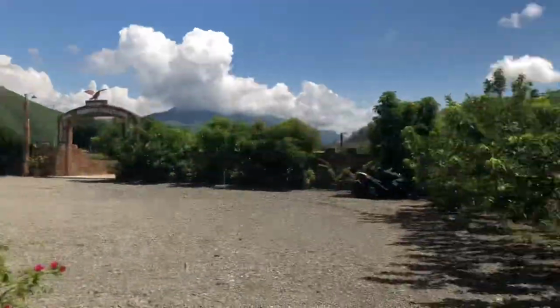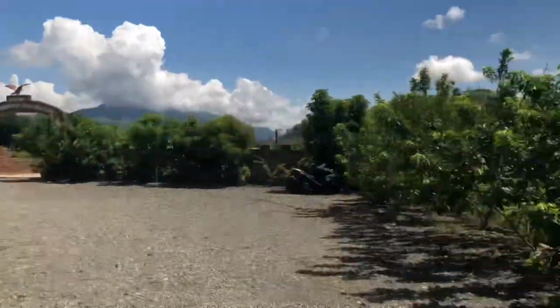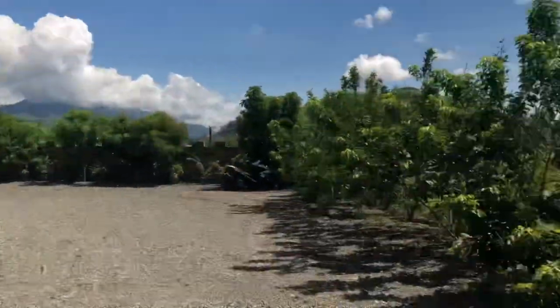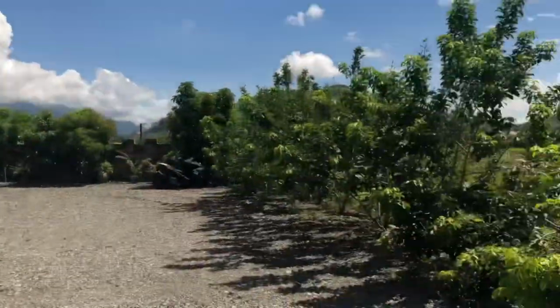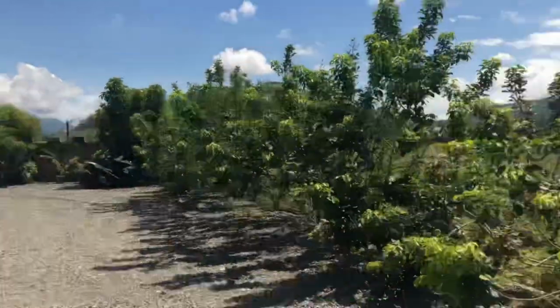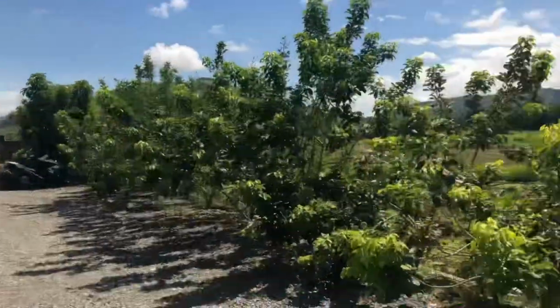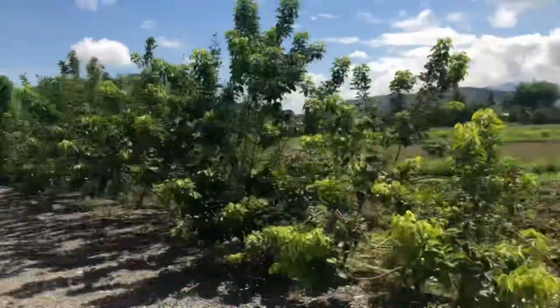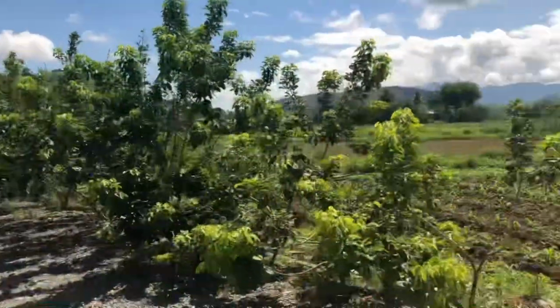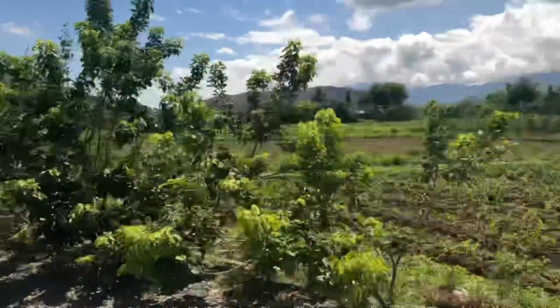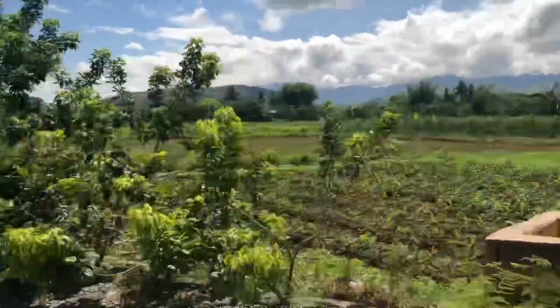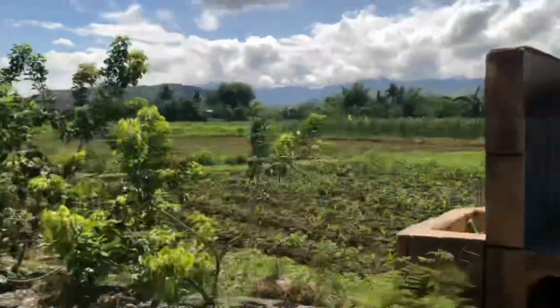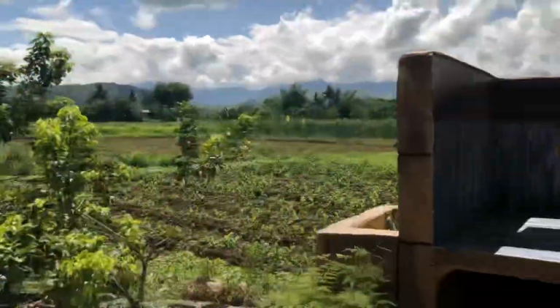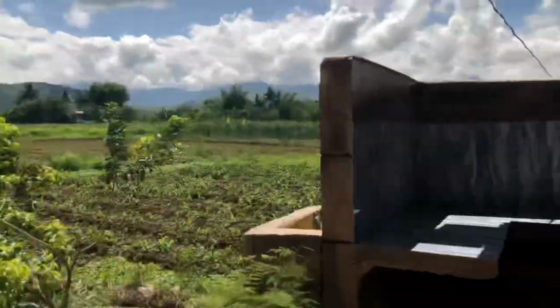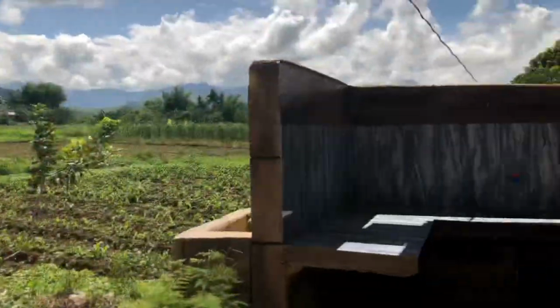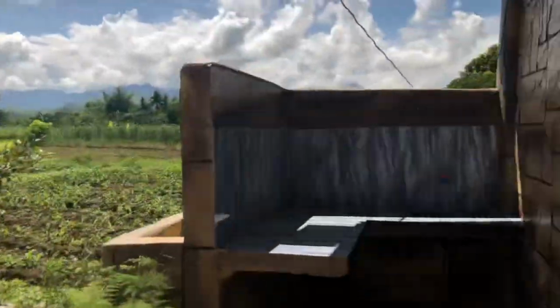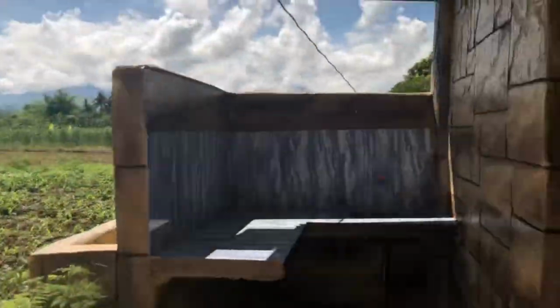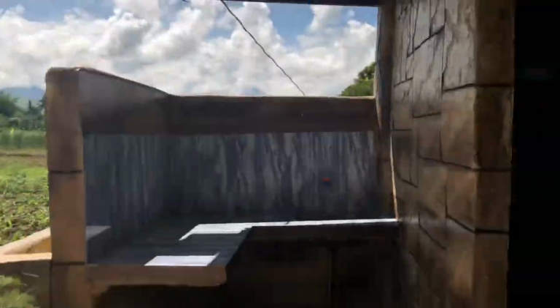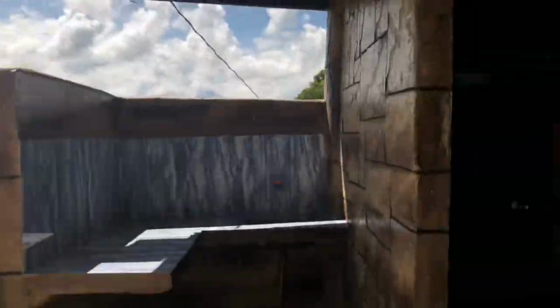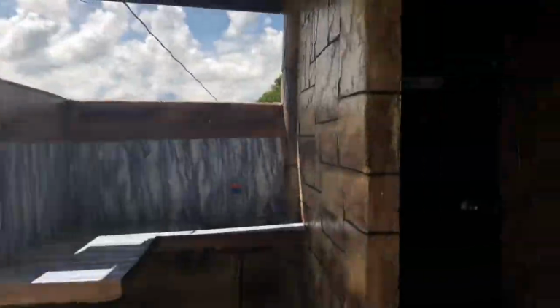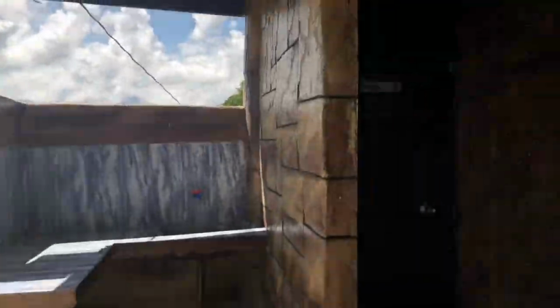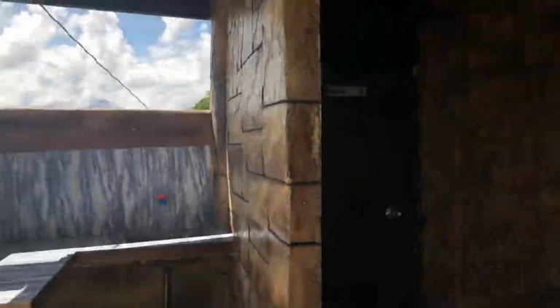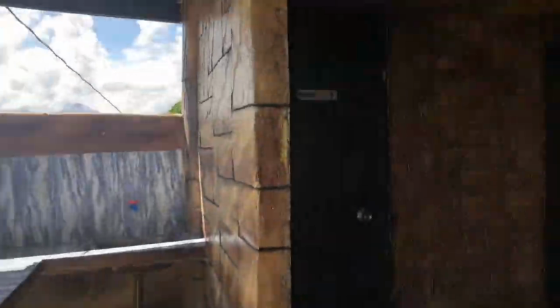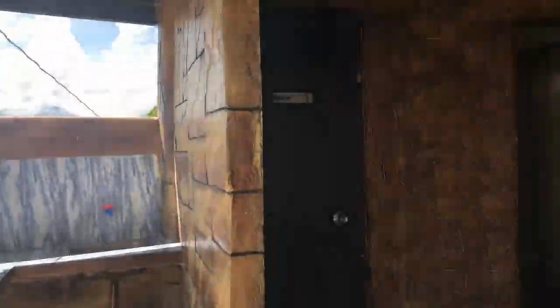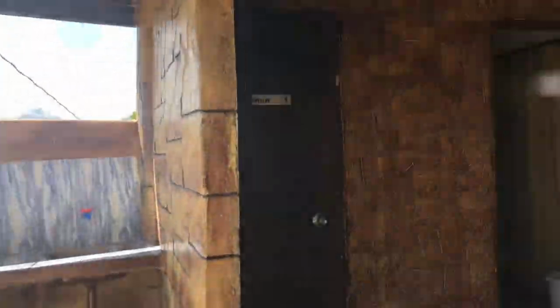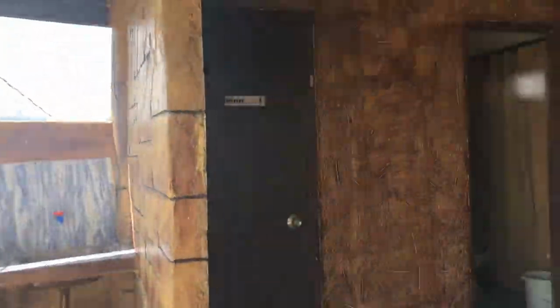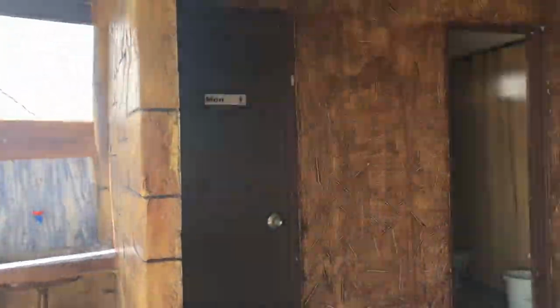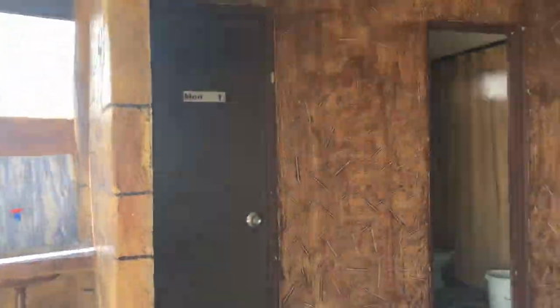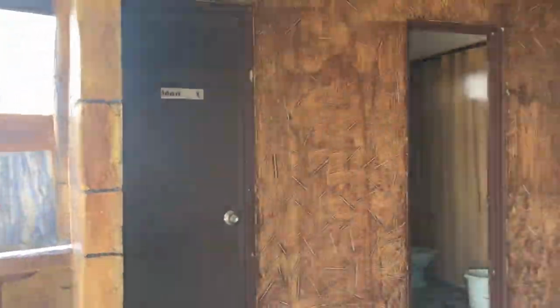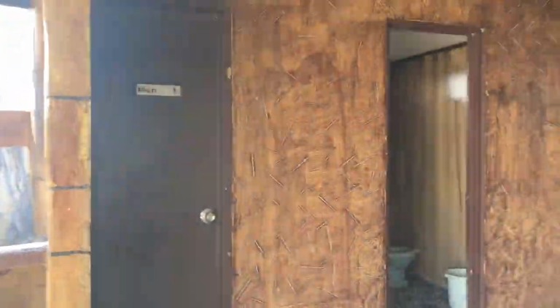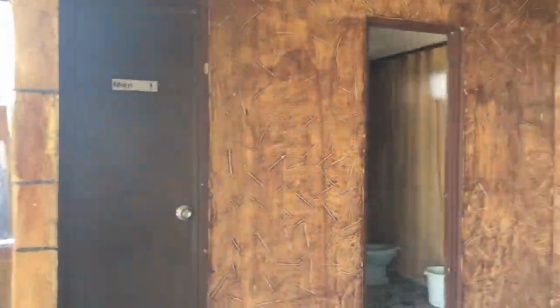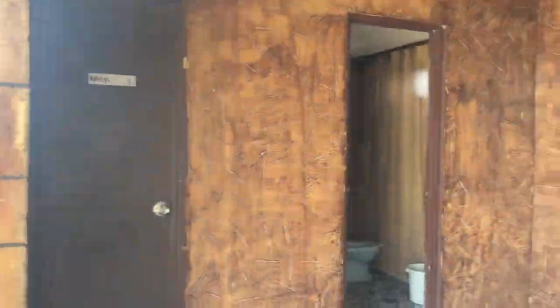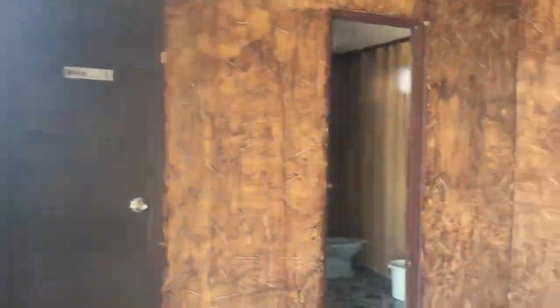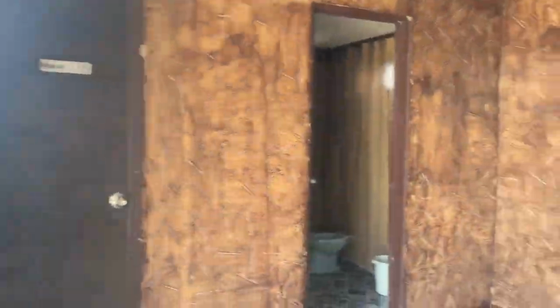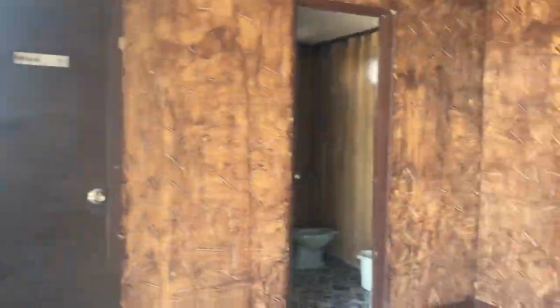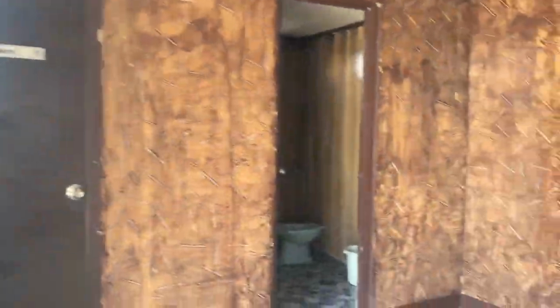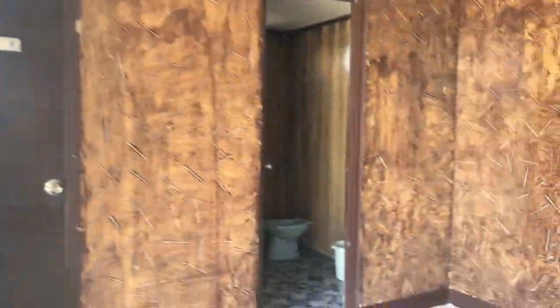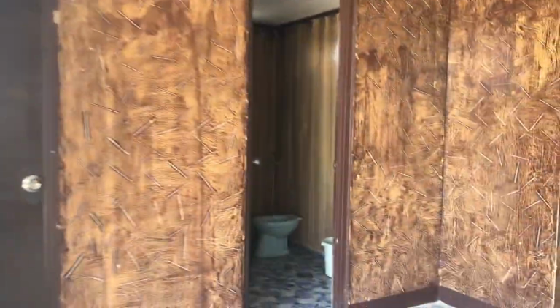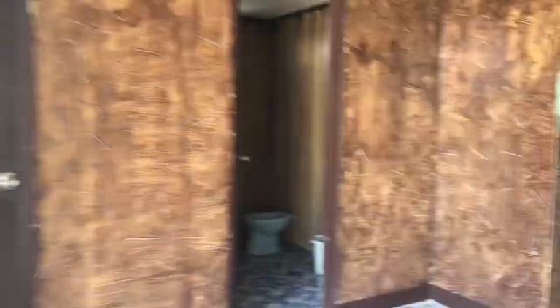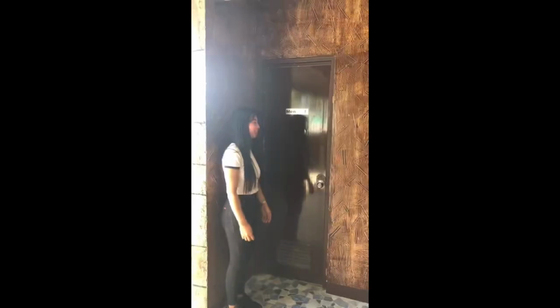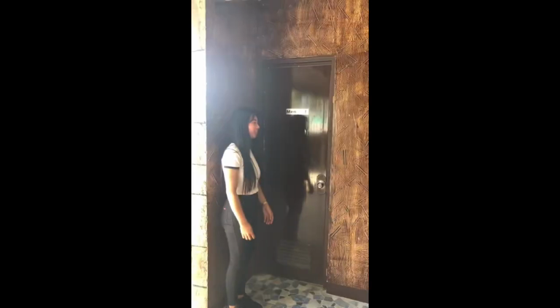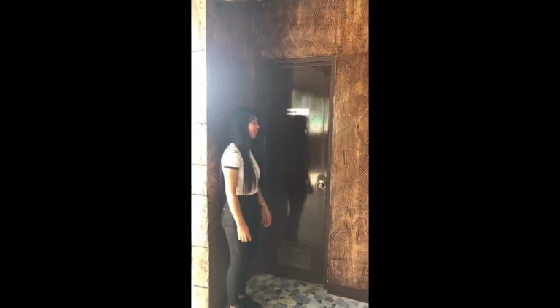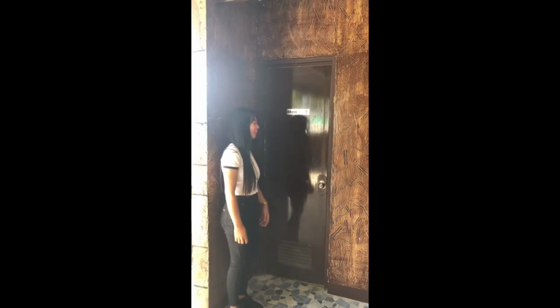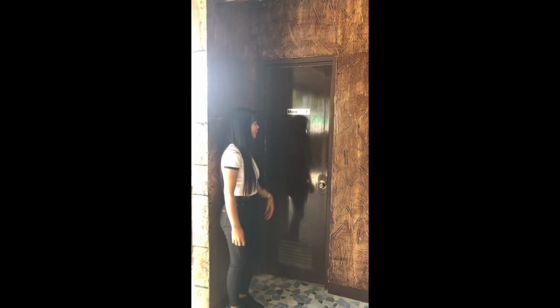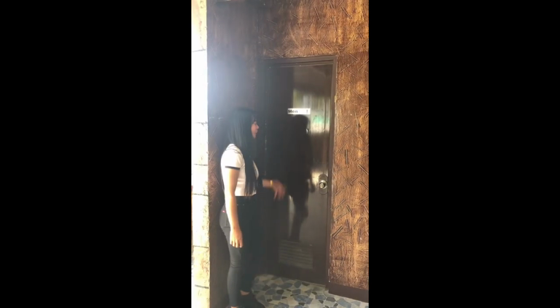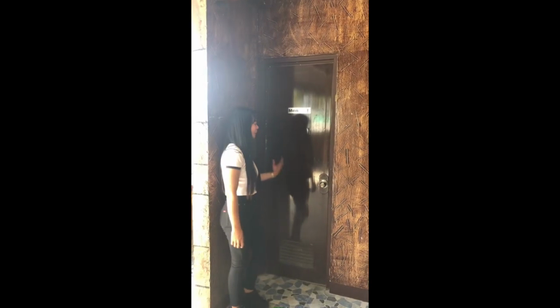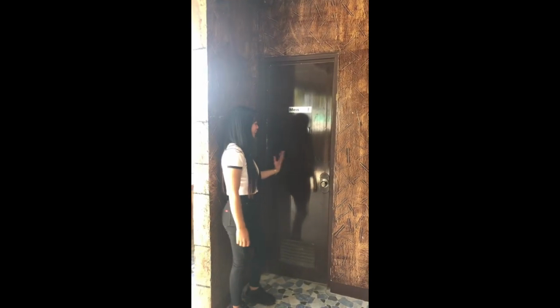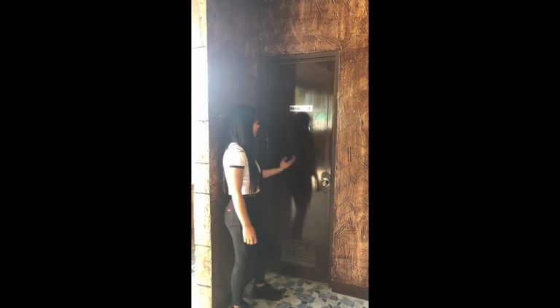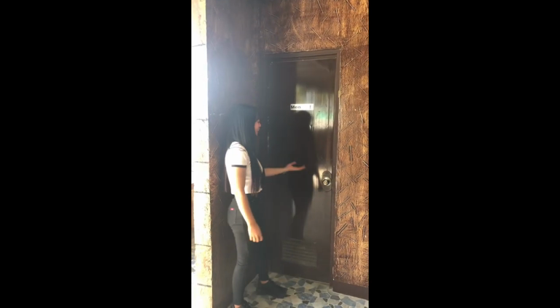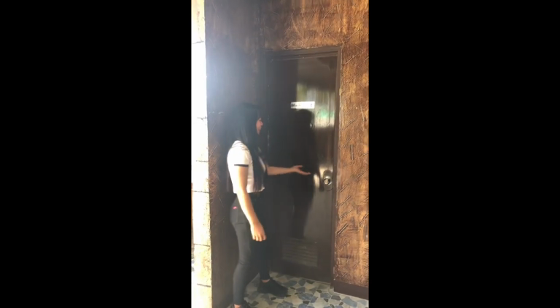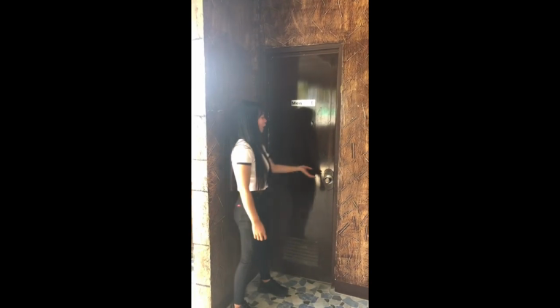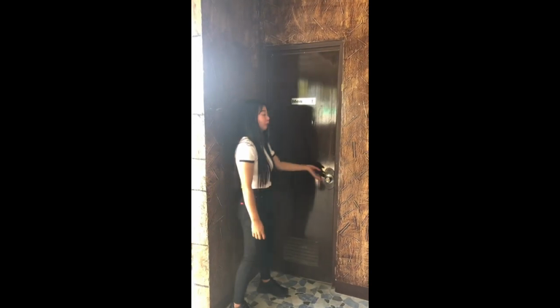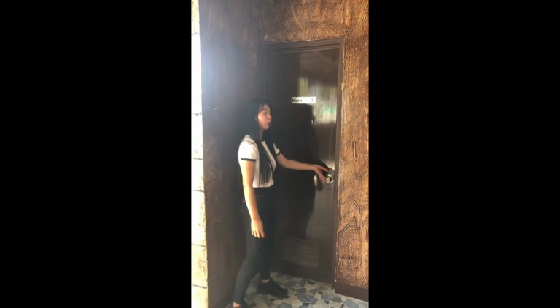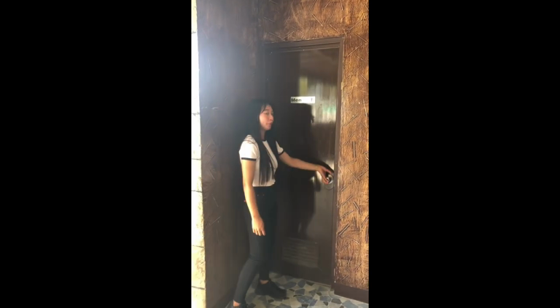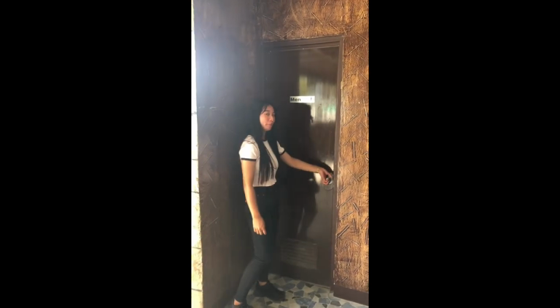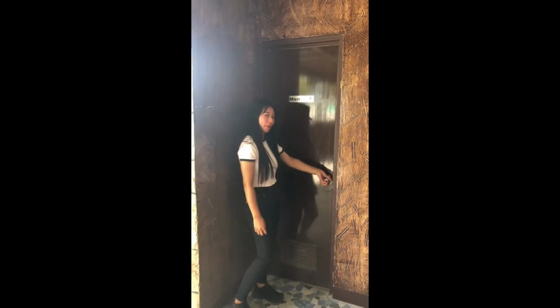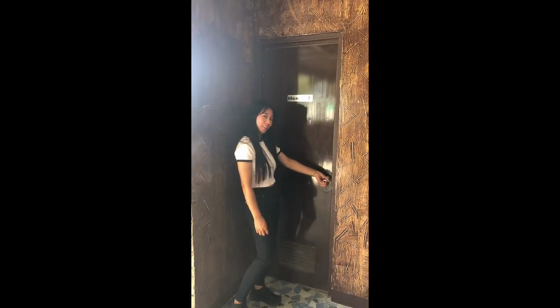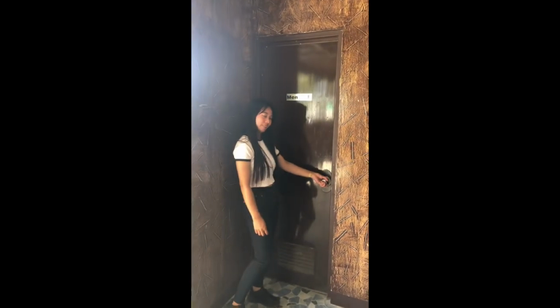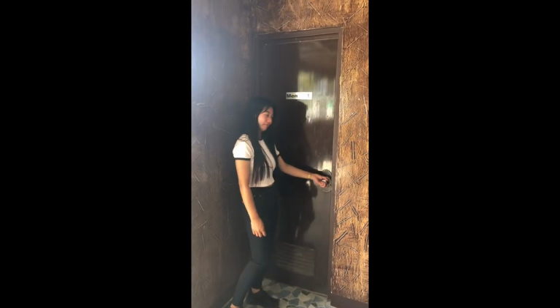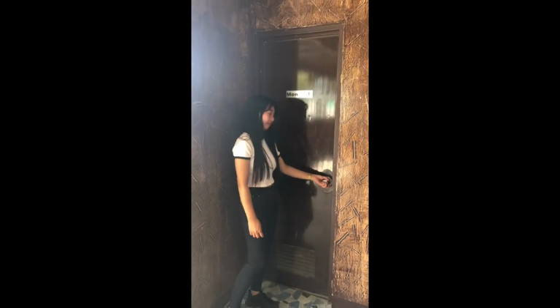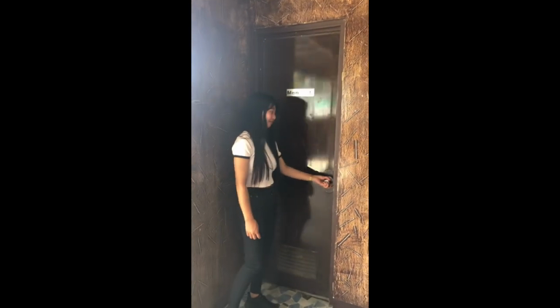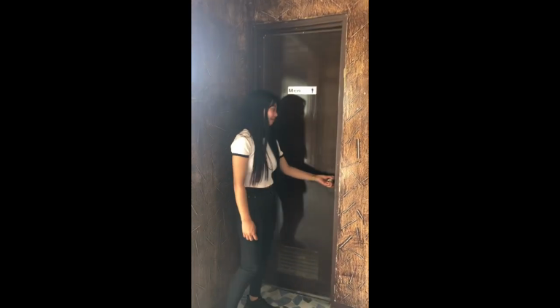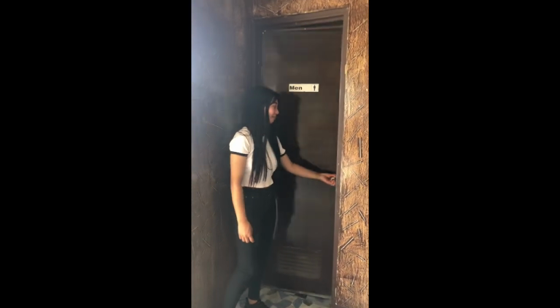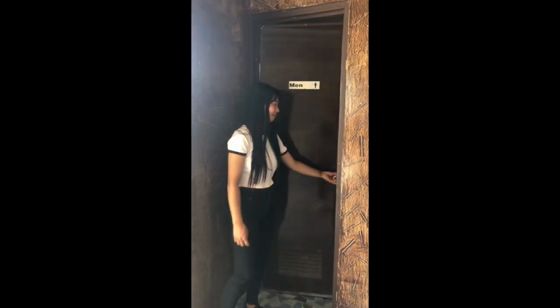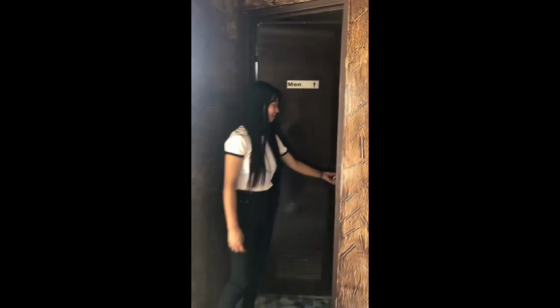Take a look at their comfort room. It's so clean and nice, and it smells very good.